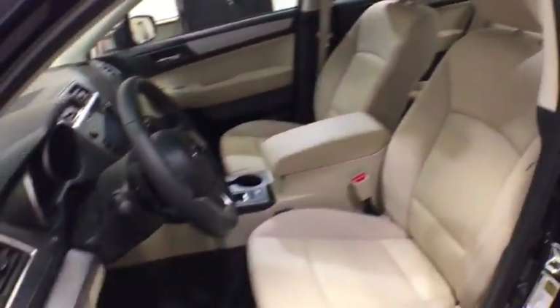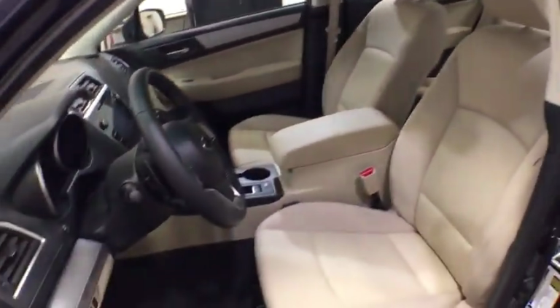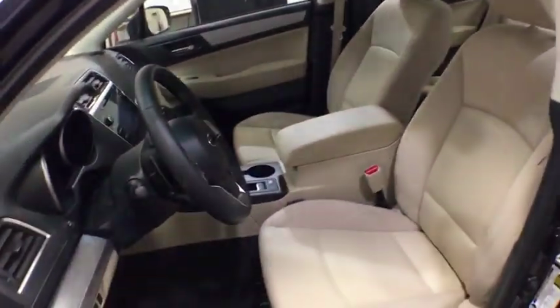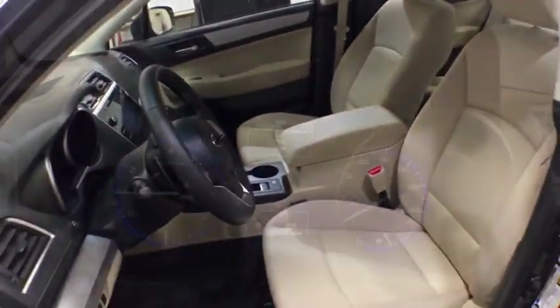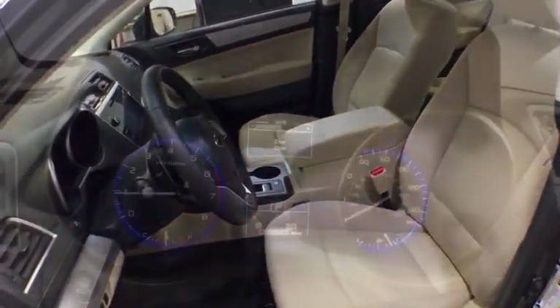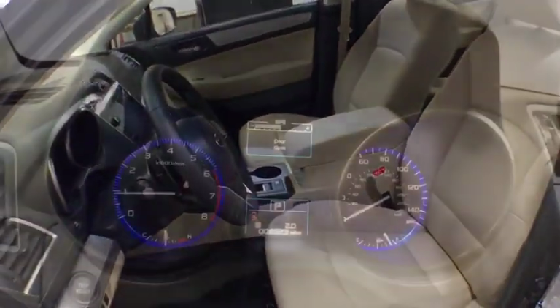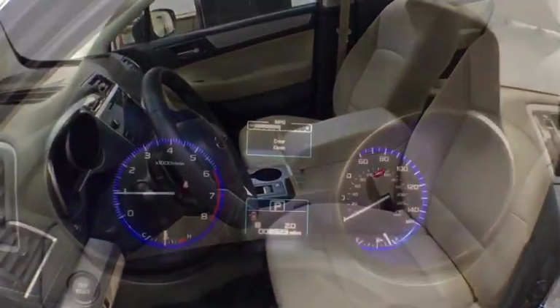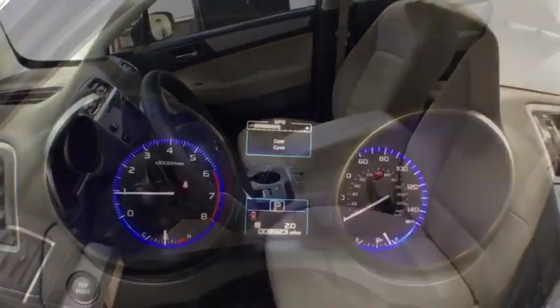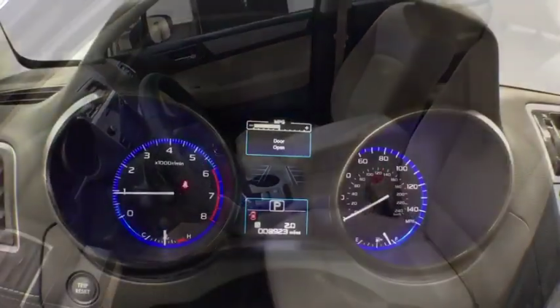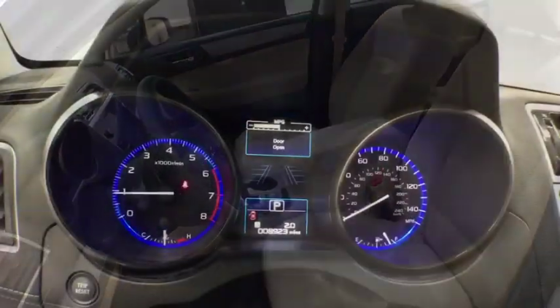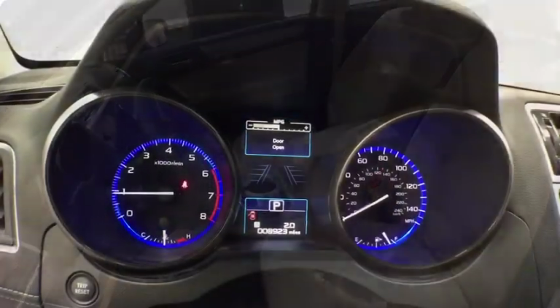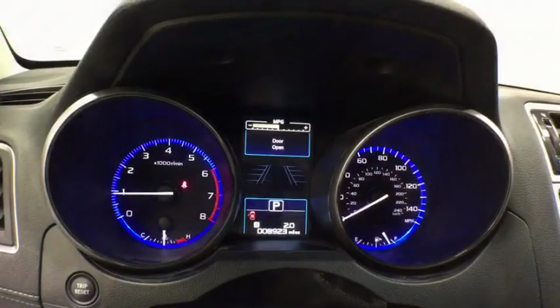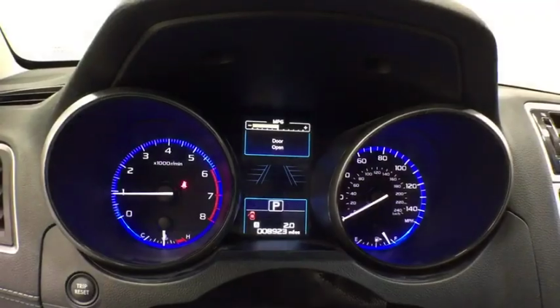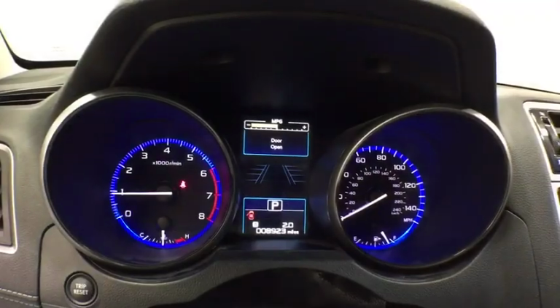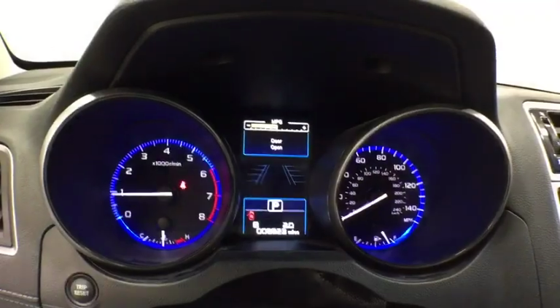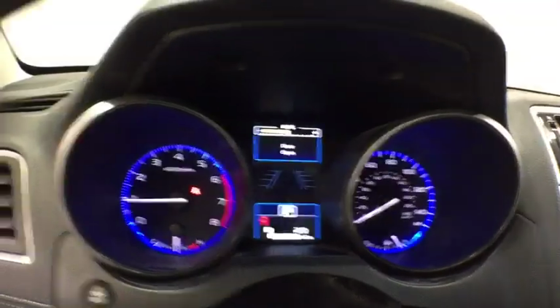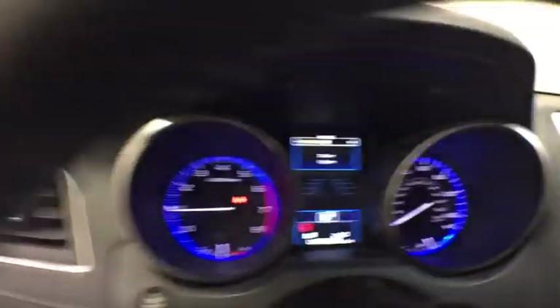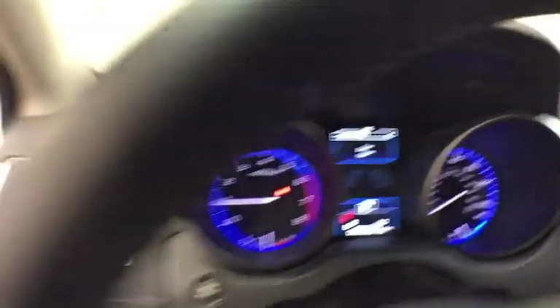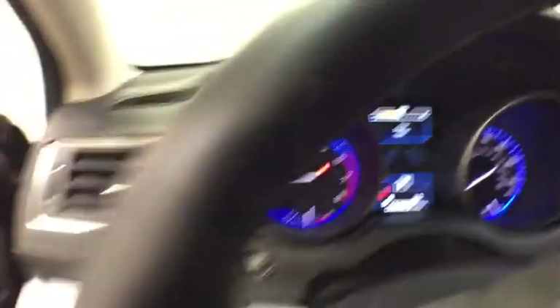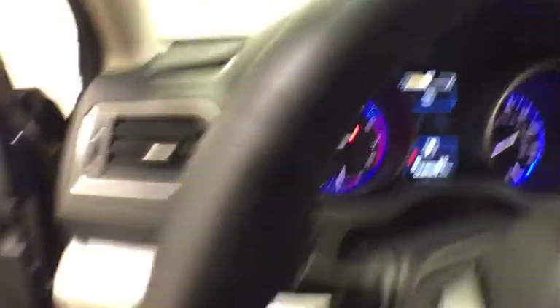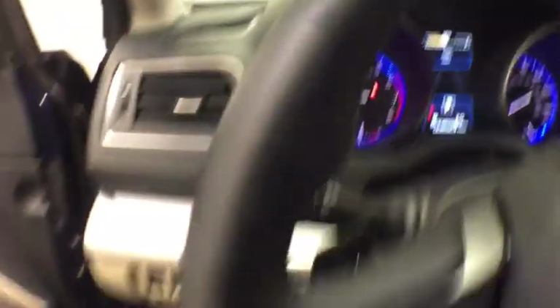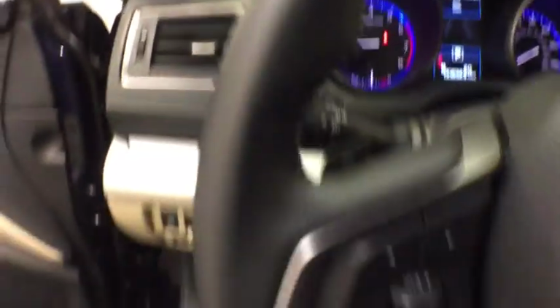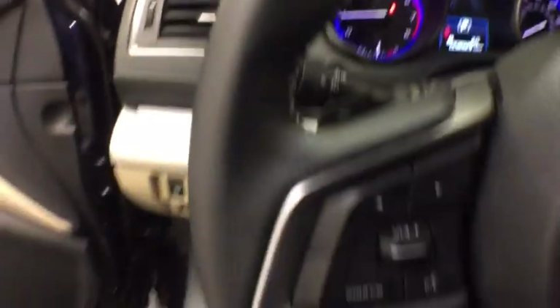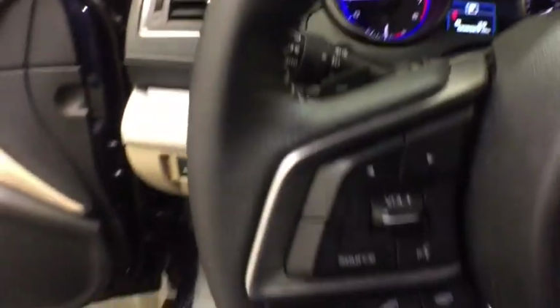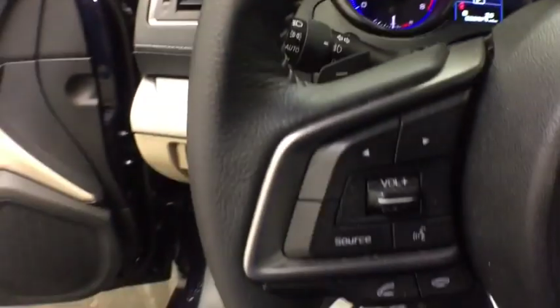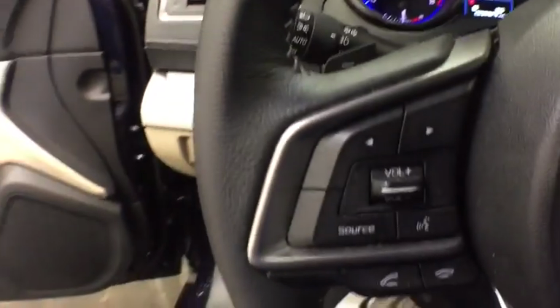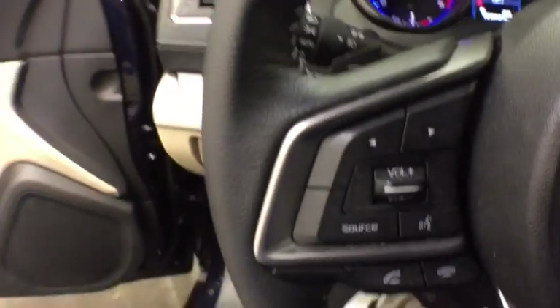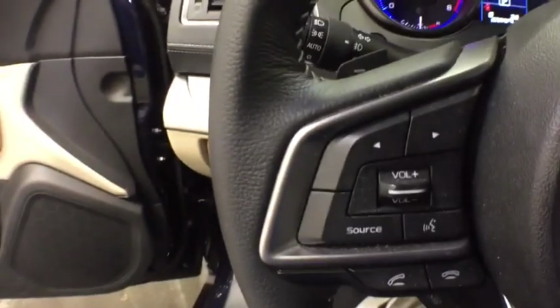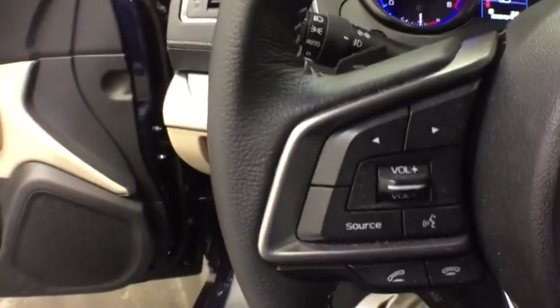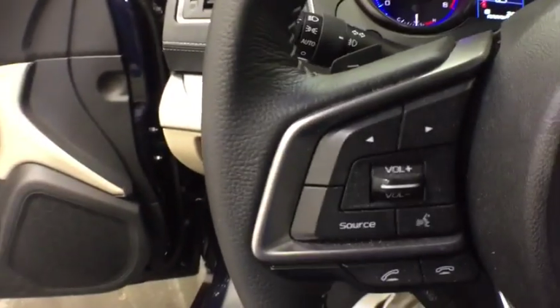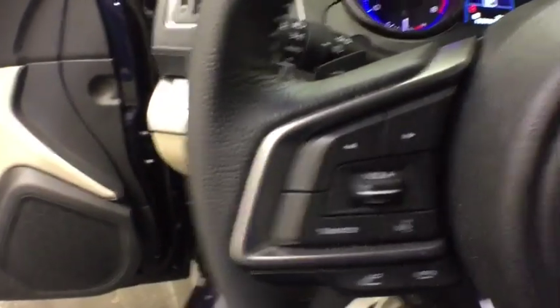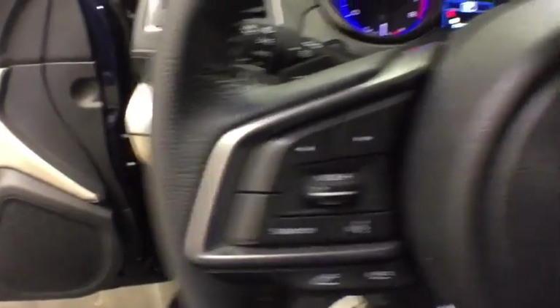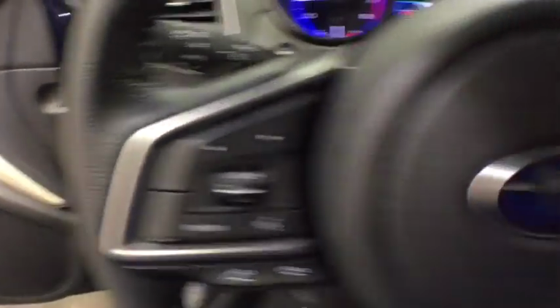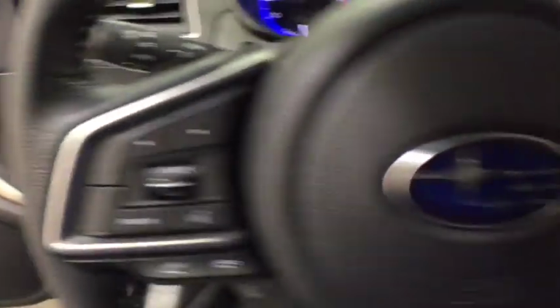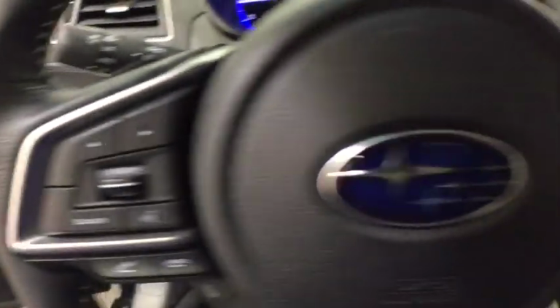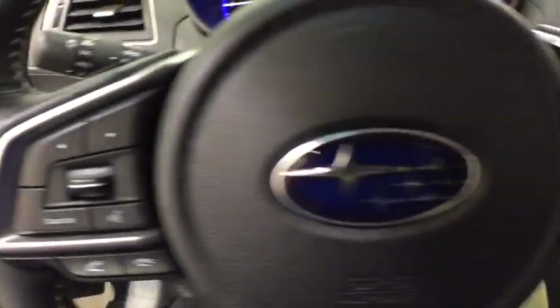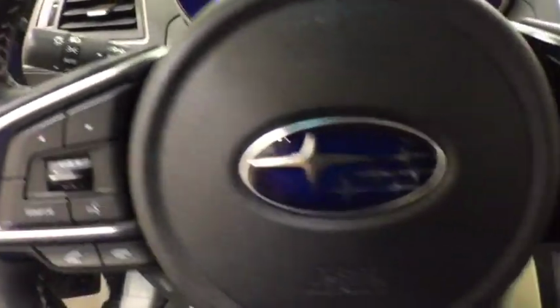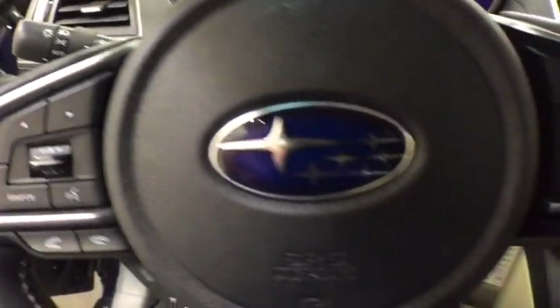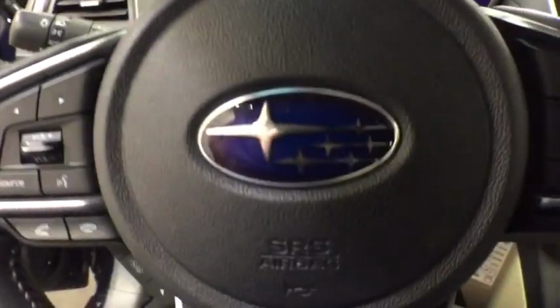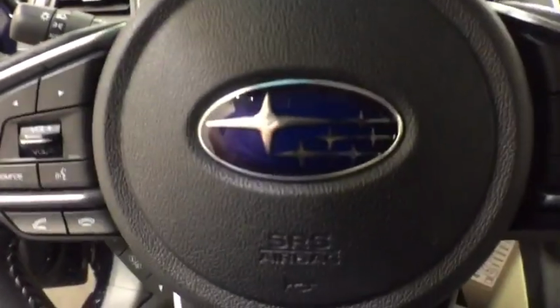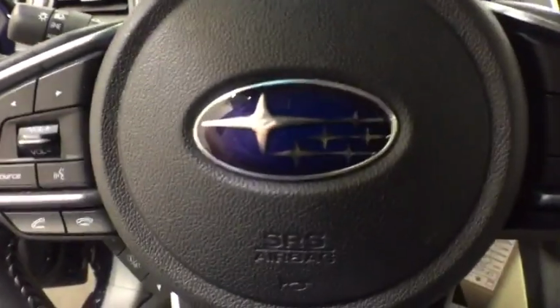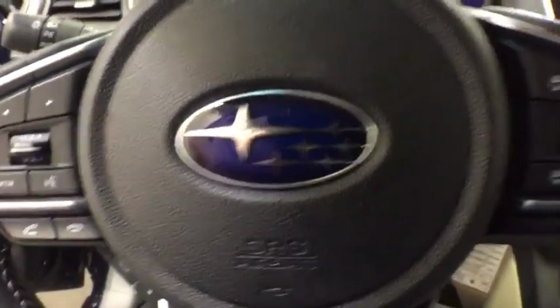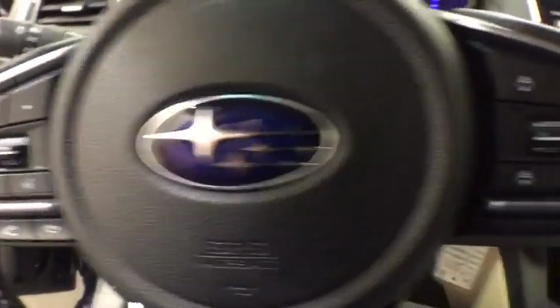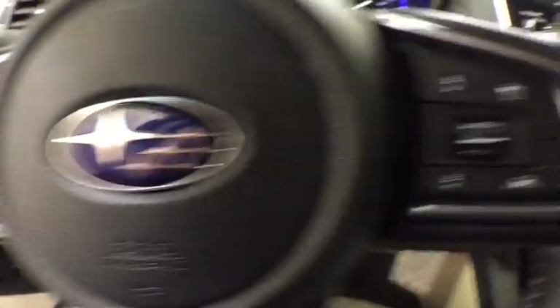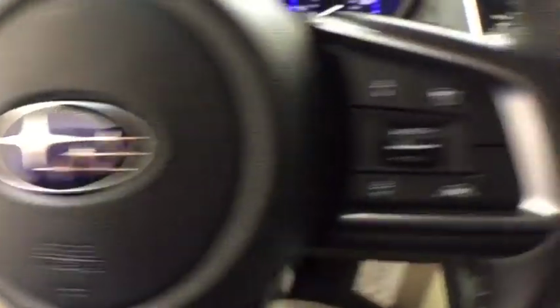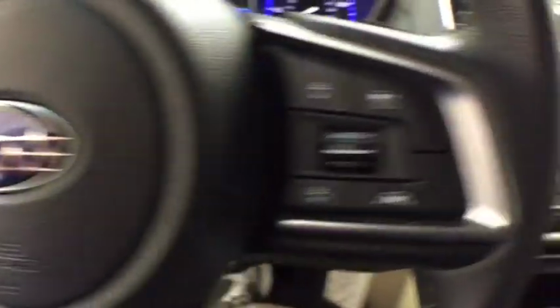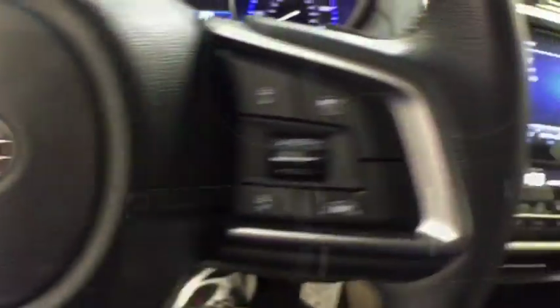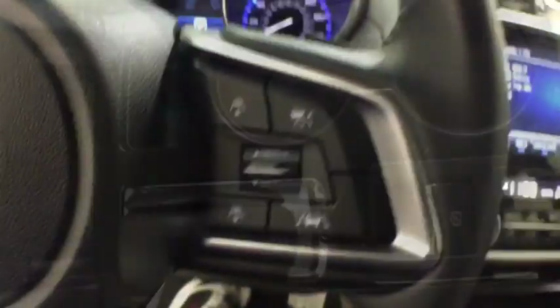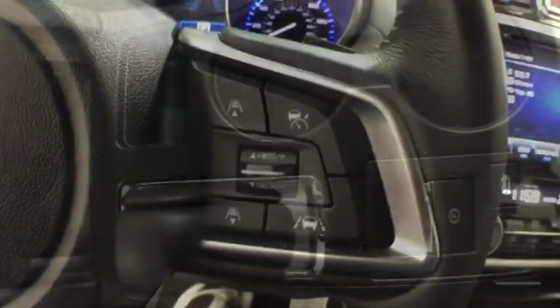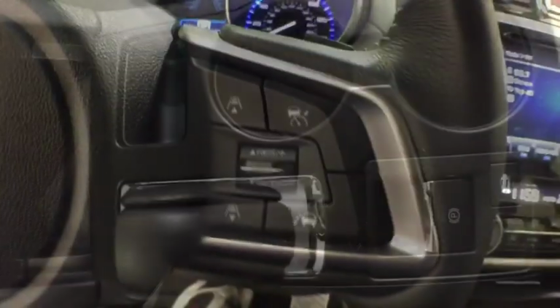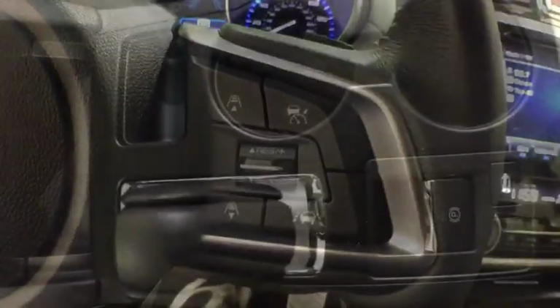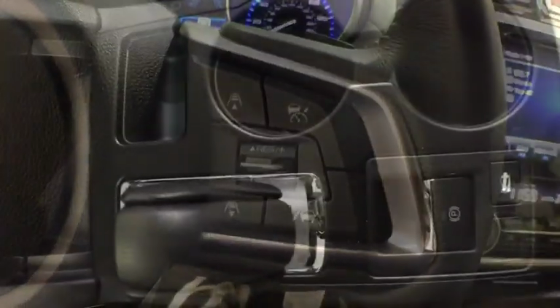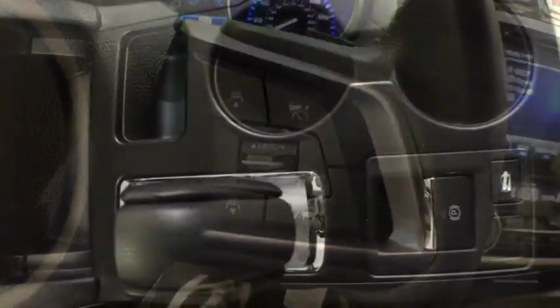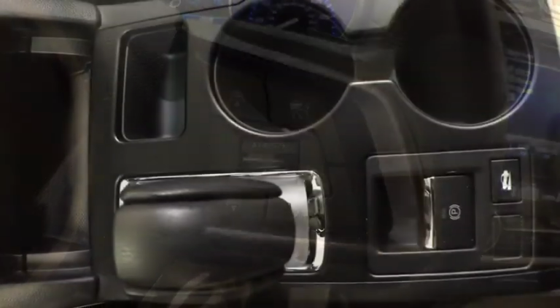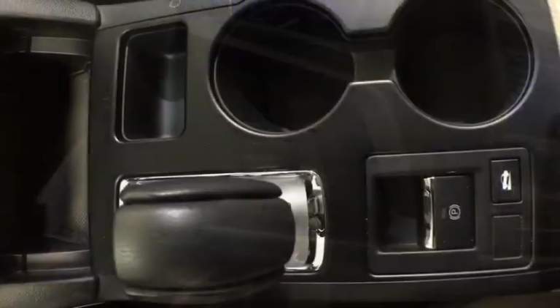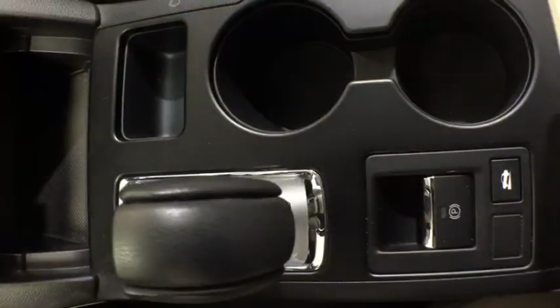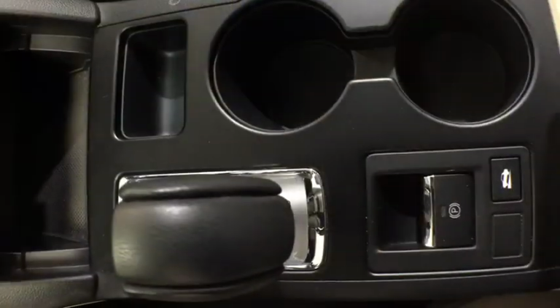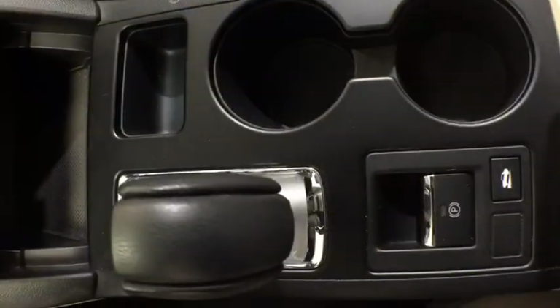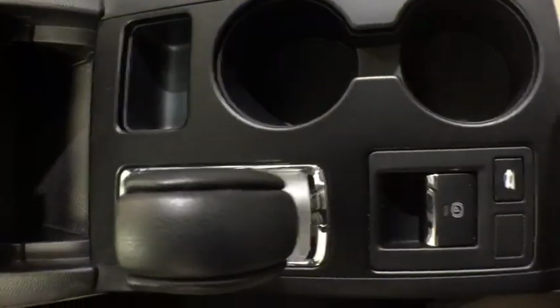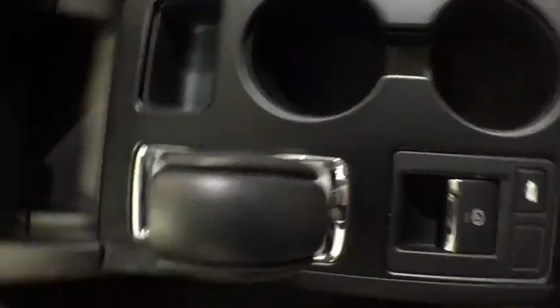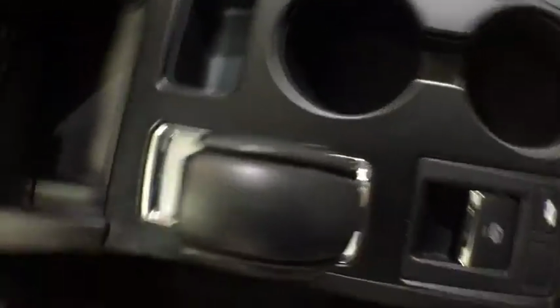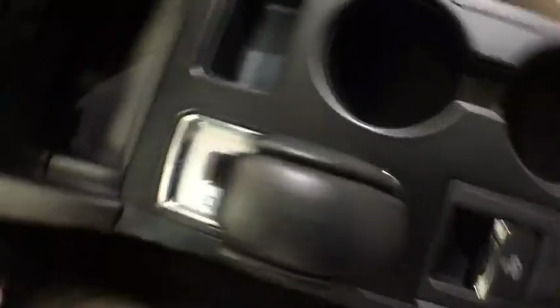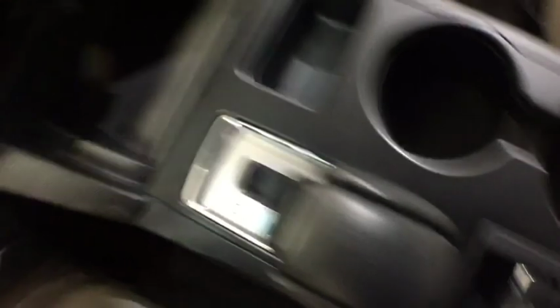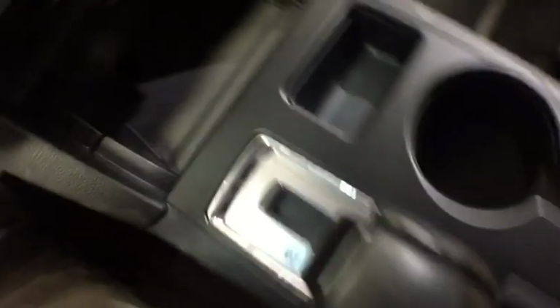Cruise control, aluminum wheels, rear defrost, AM-FM stereo radio, climate control, power door locks.